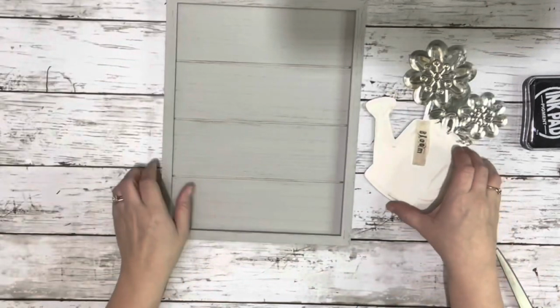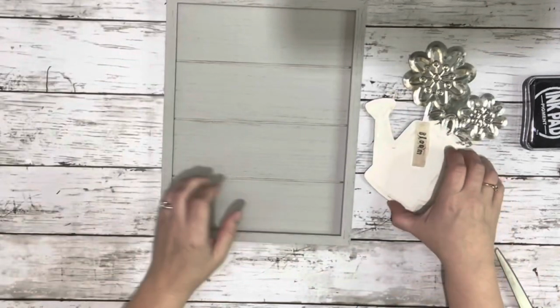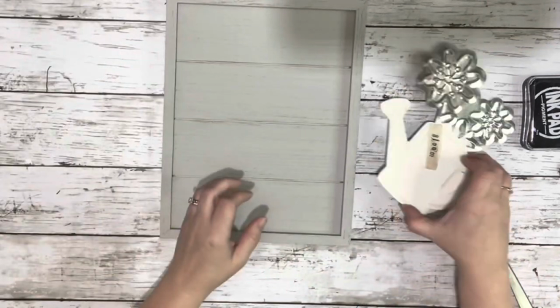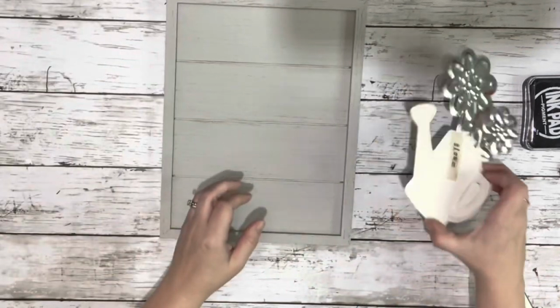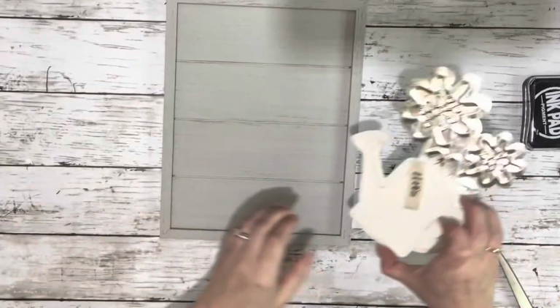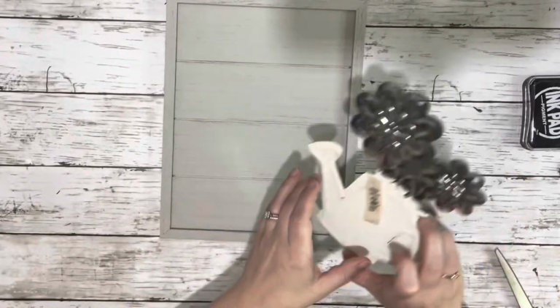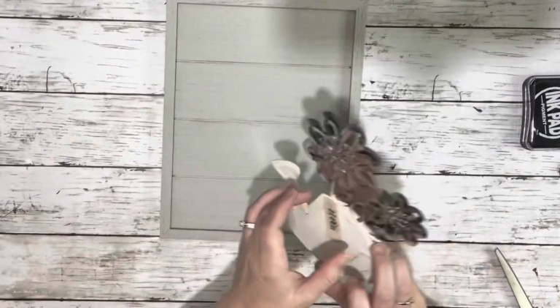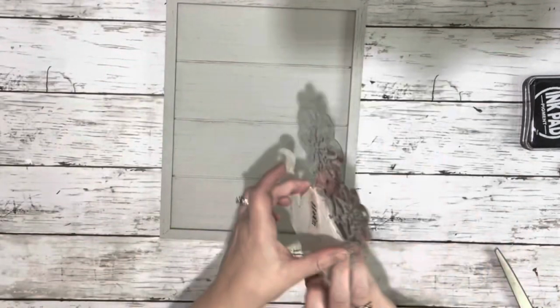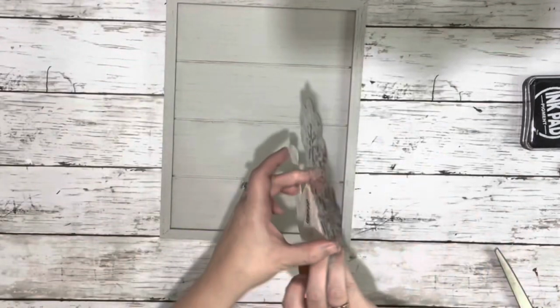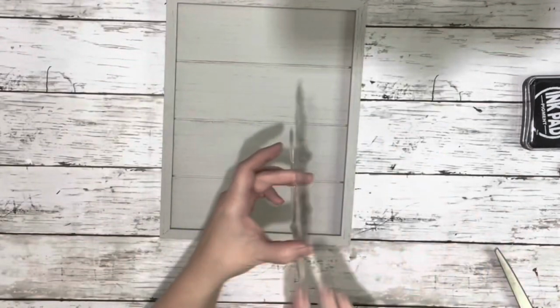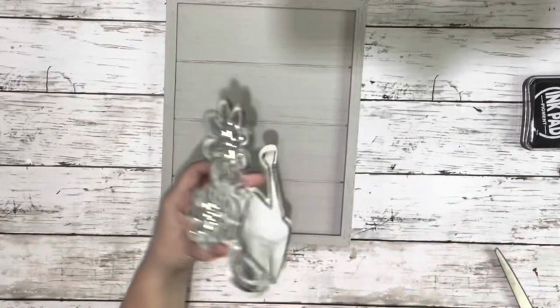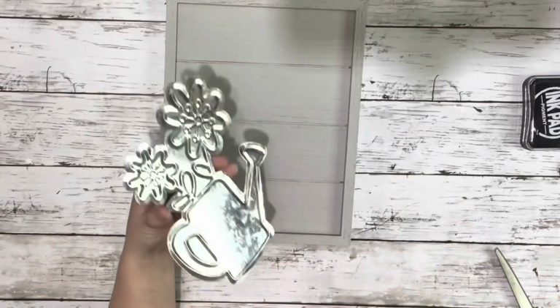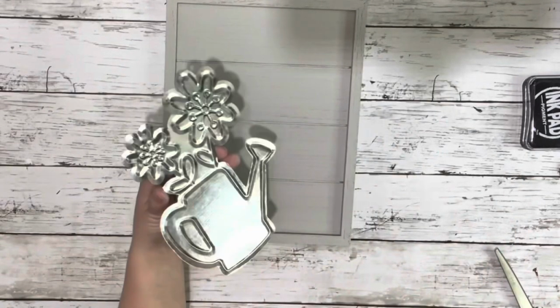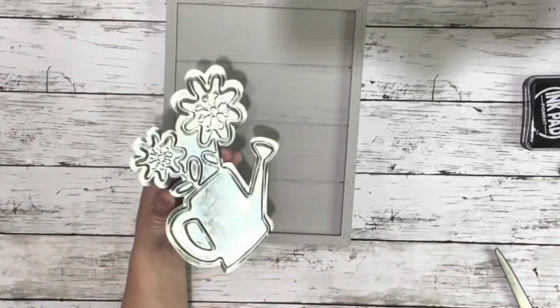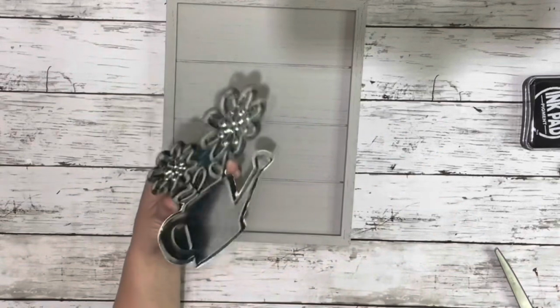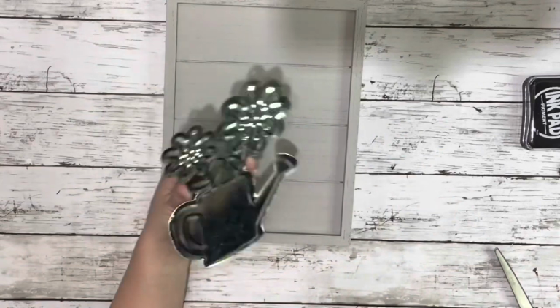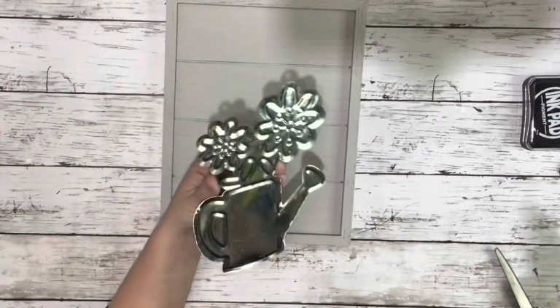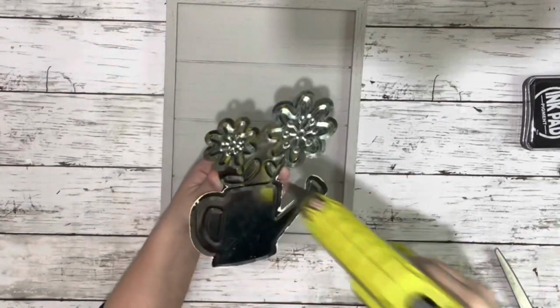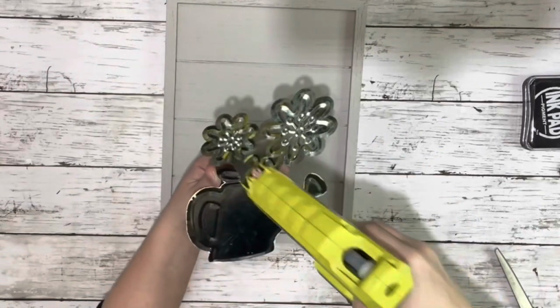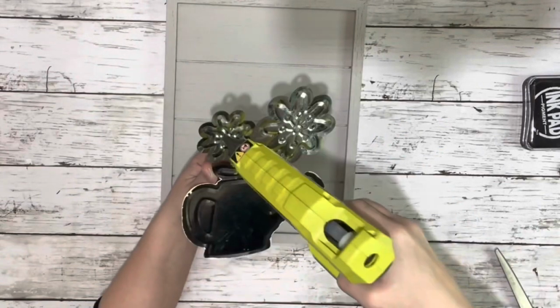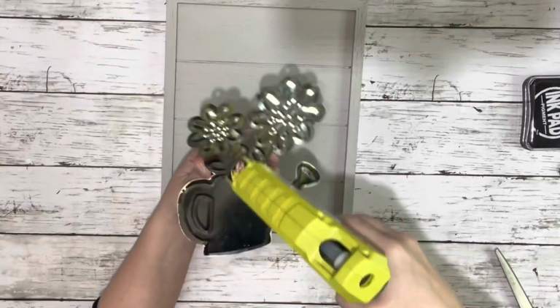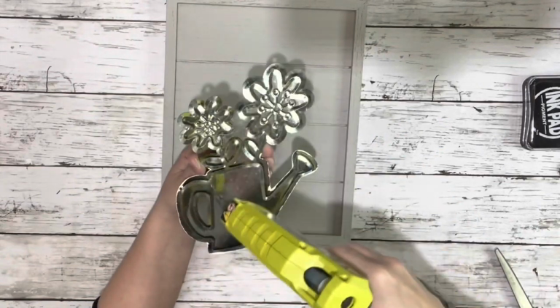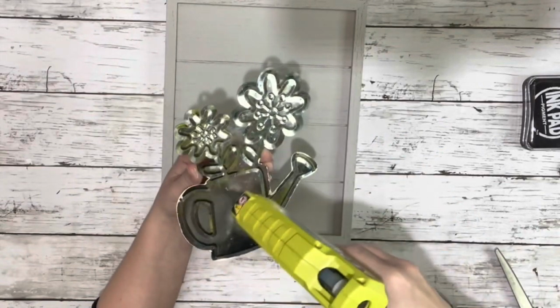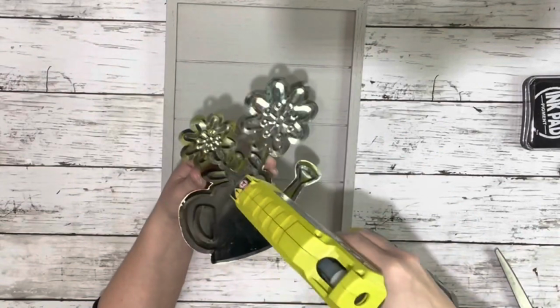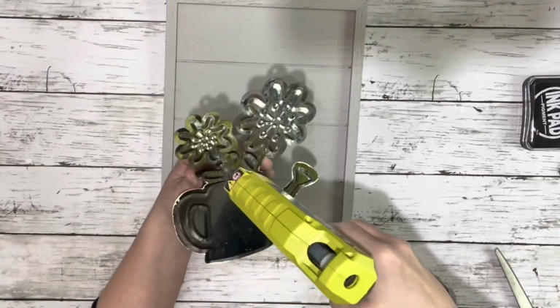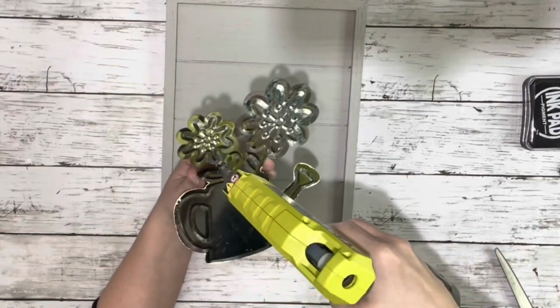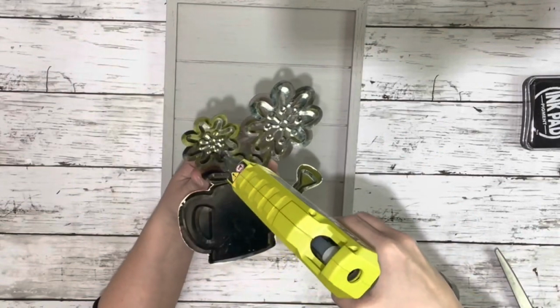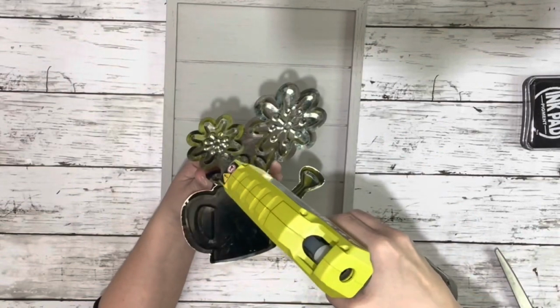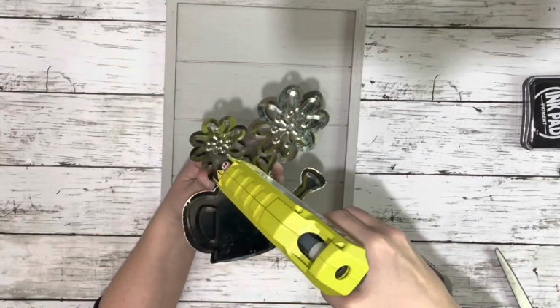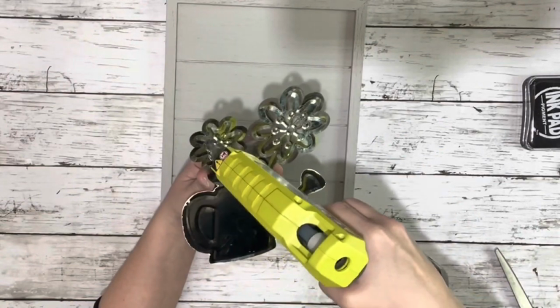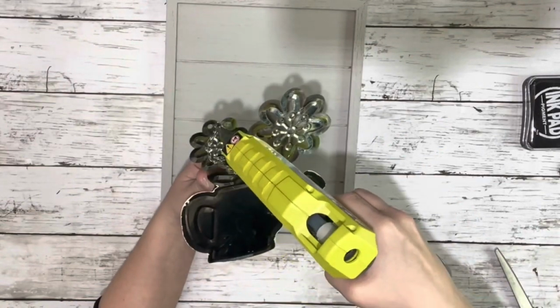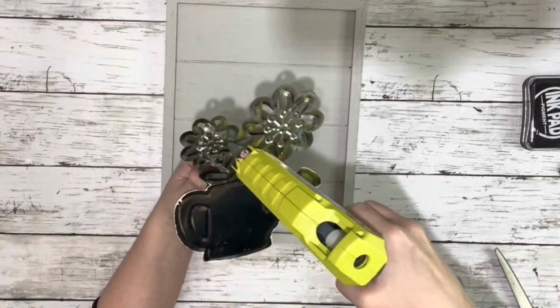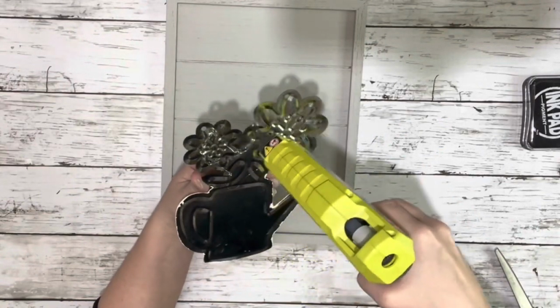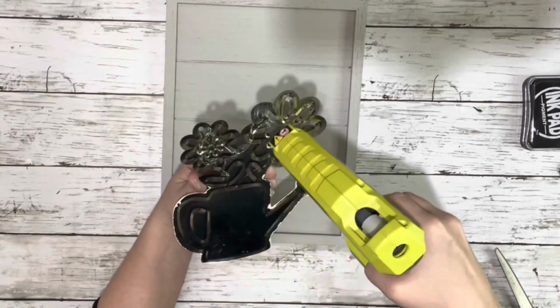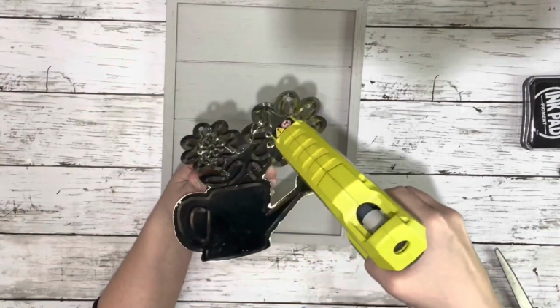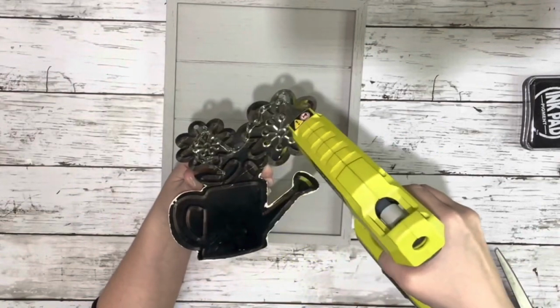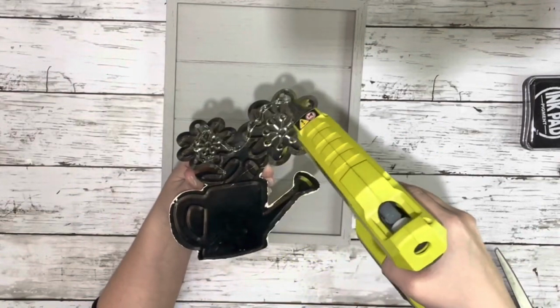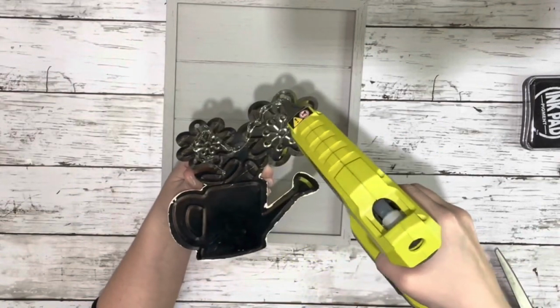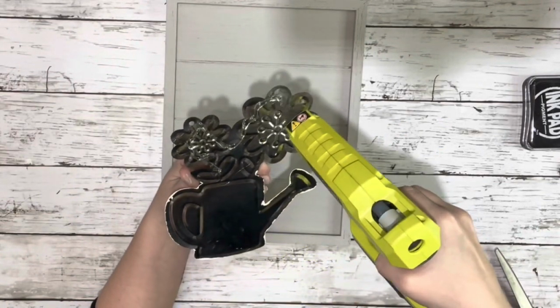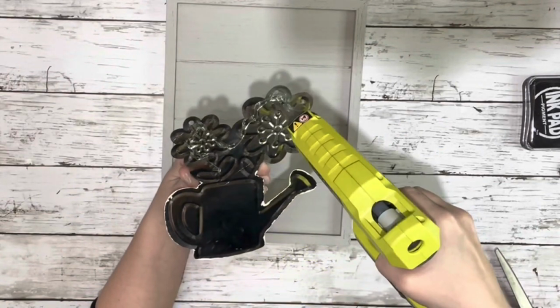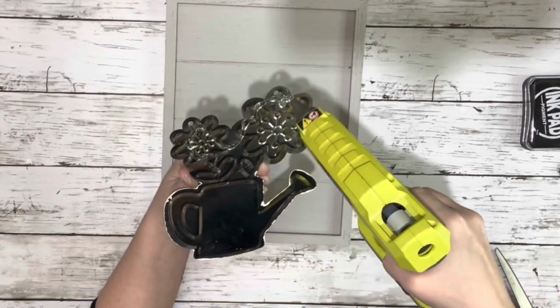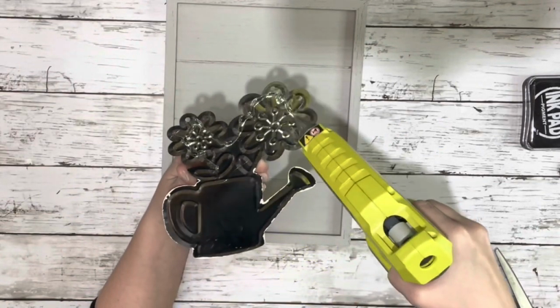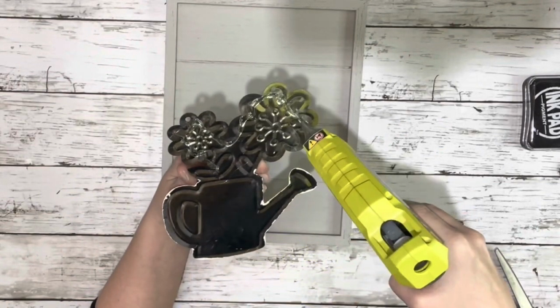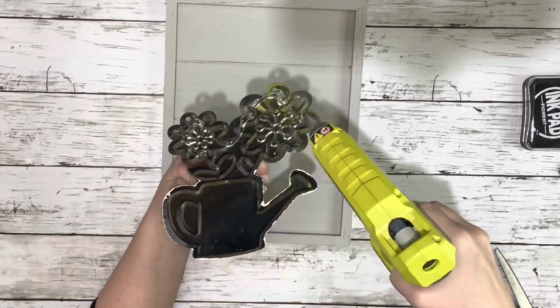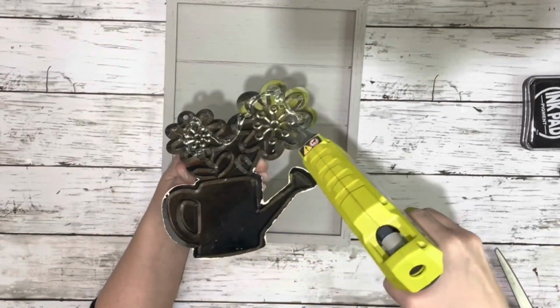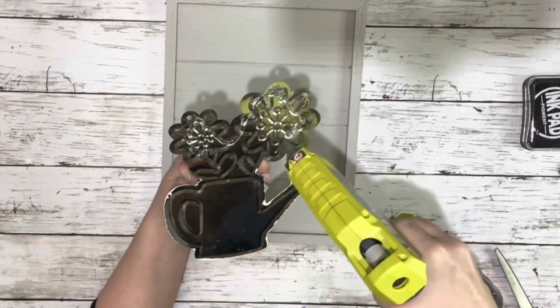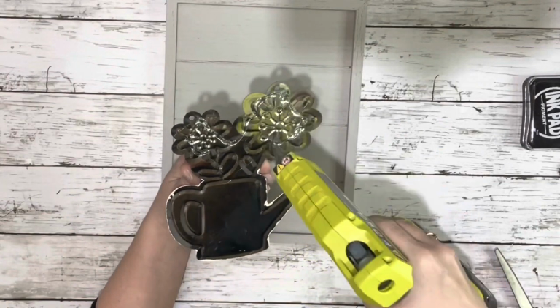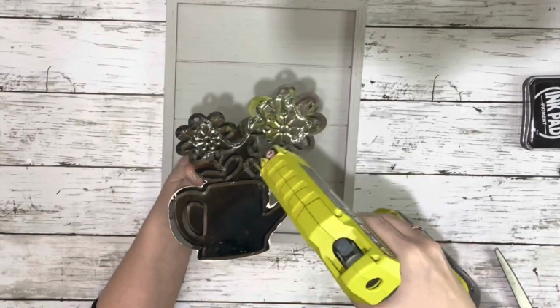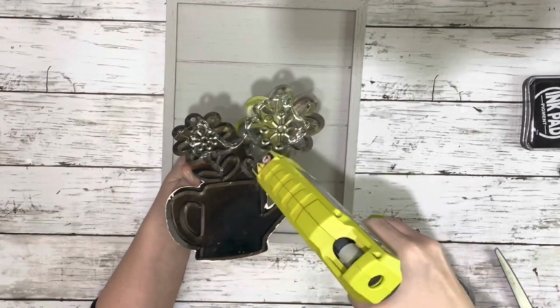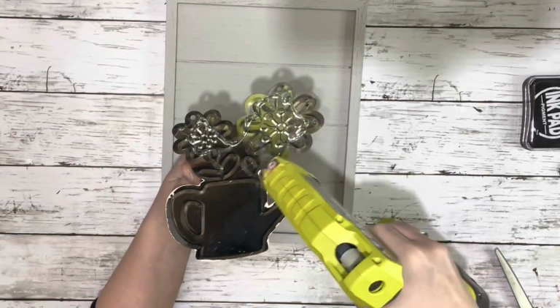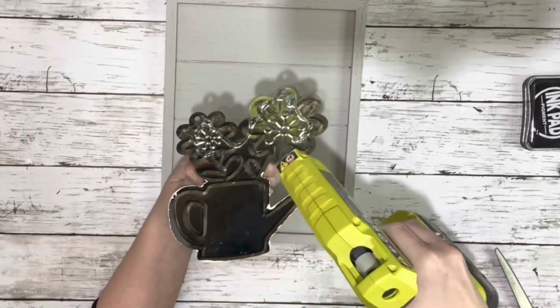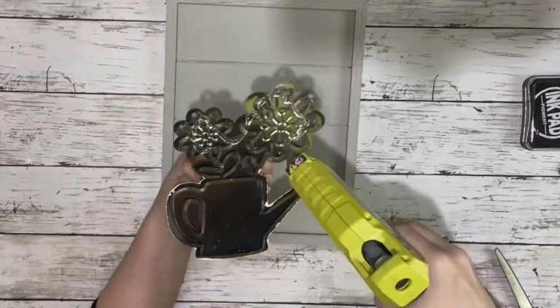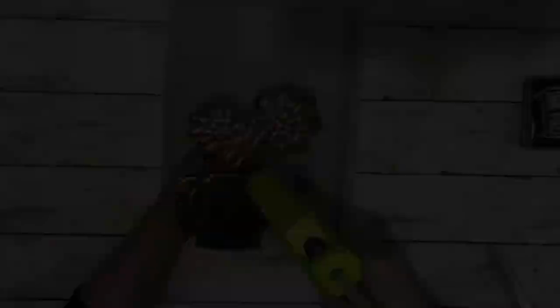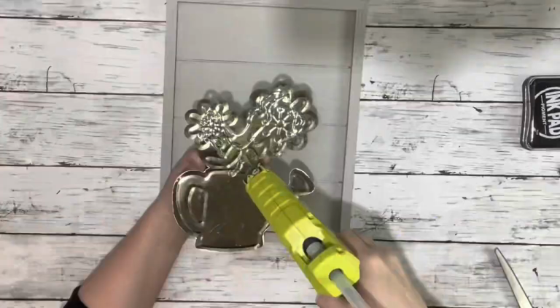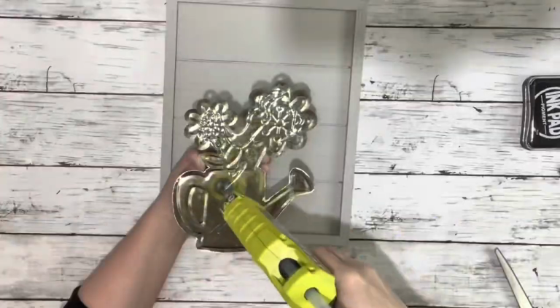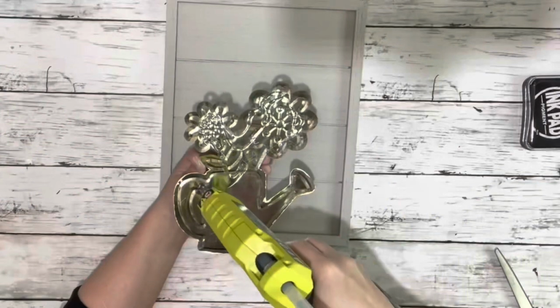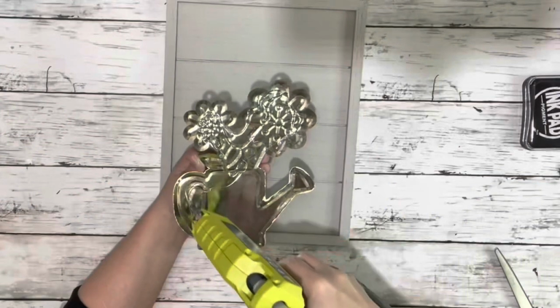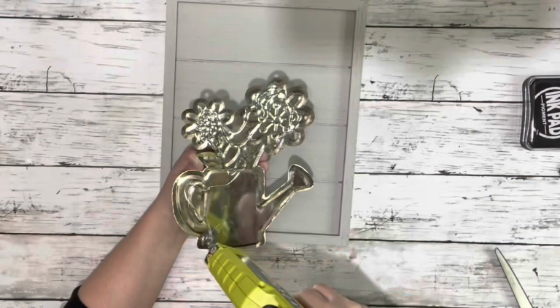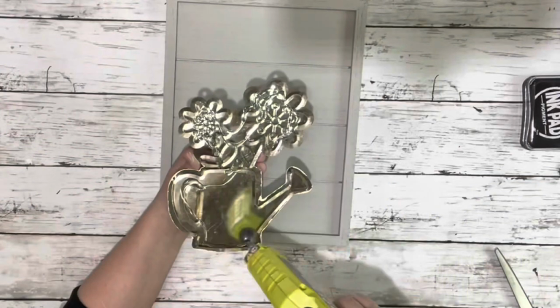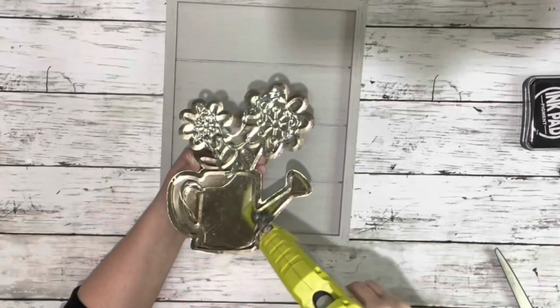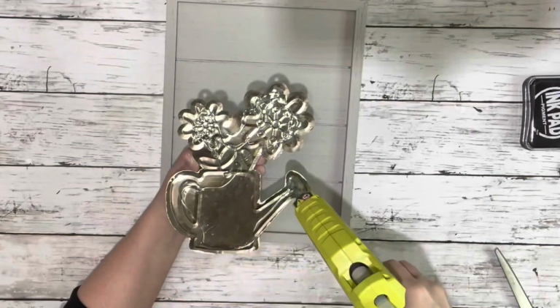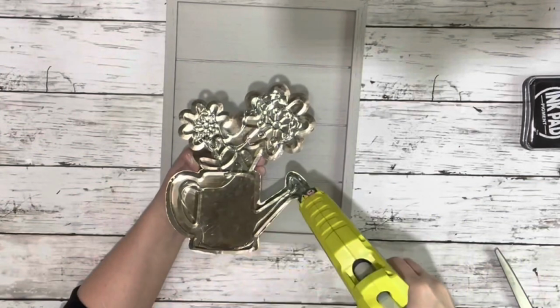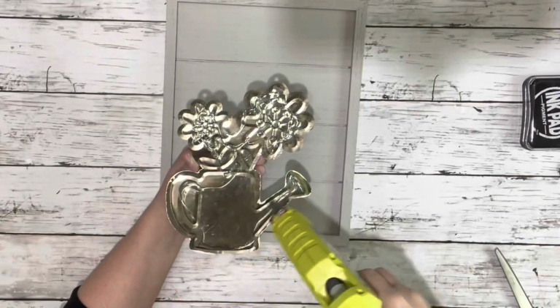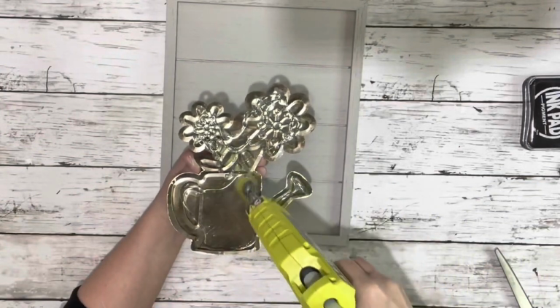Then I took that whole plaque and put some hot glue on the back and placed it as centered as possible on the front of that painted frame.